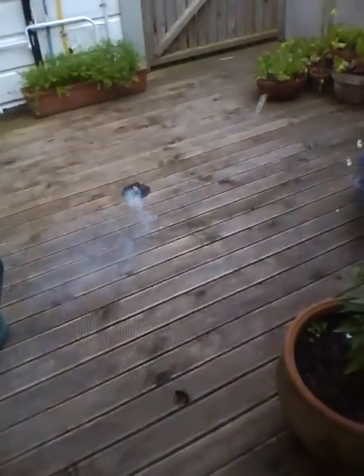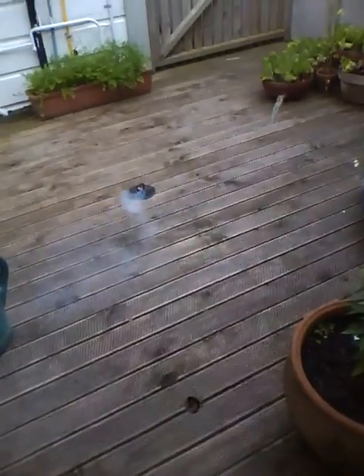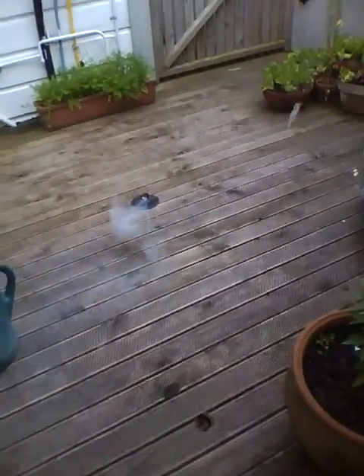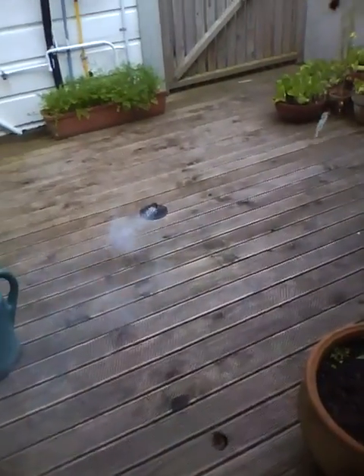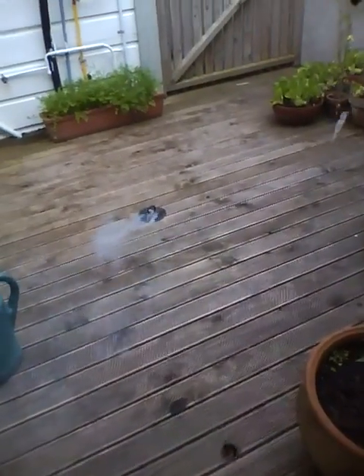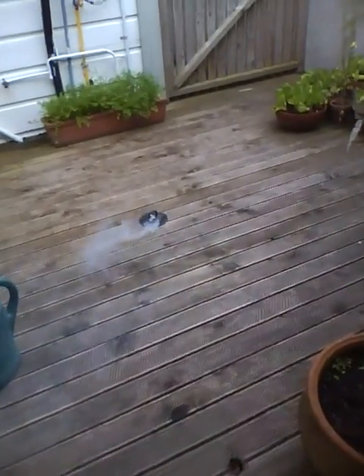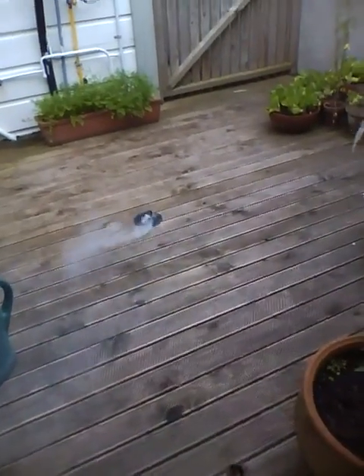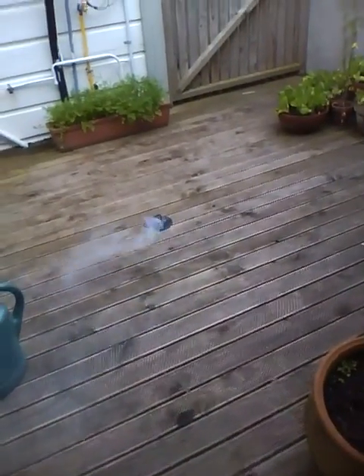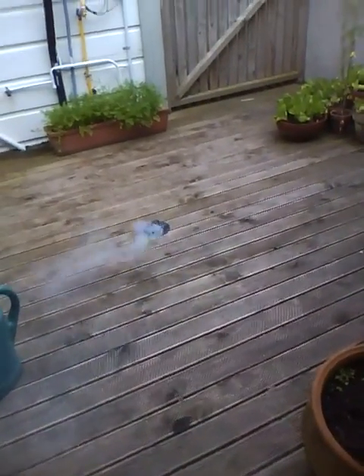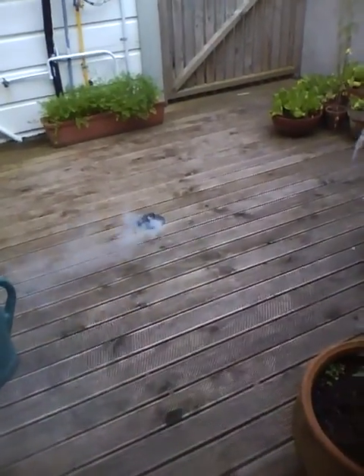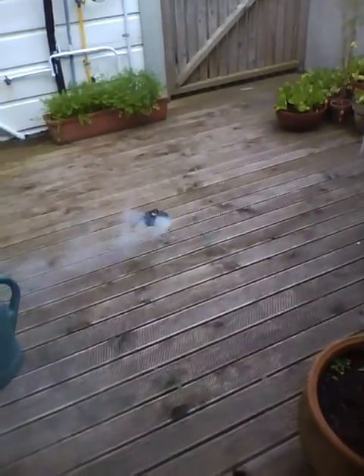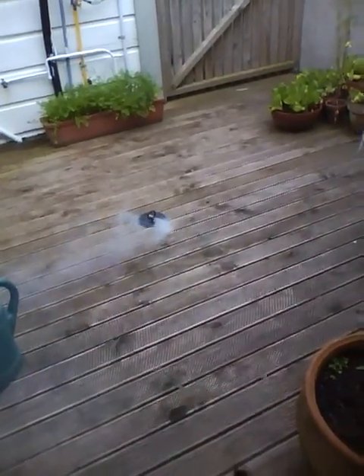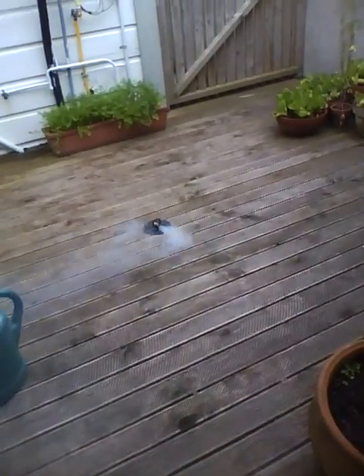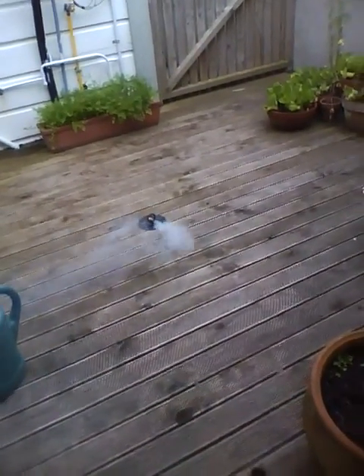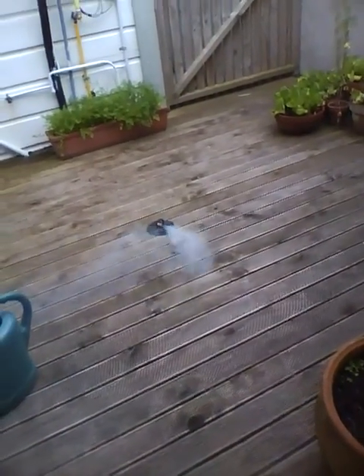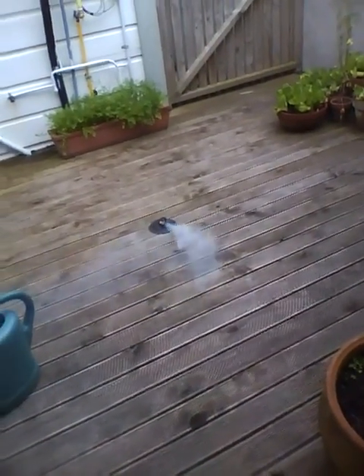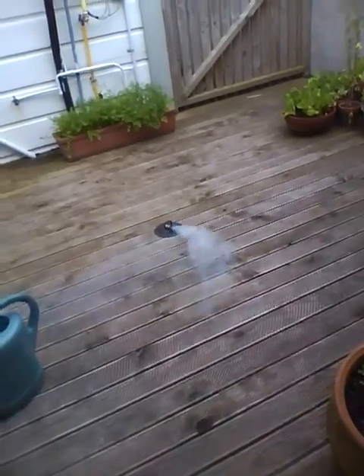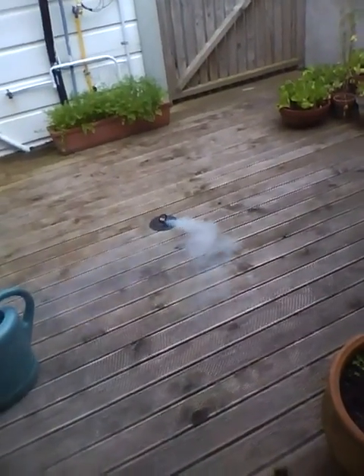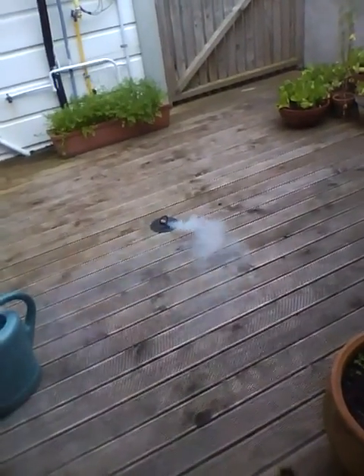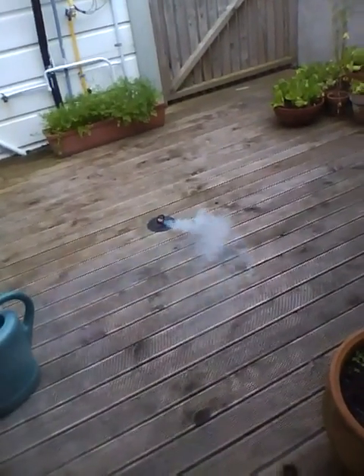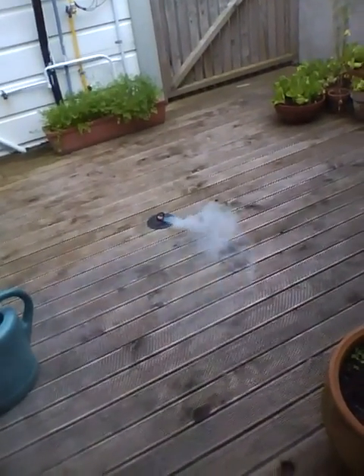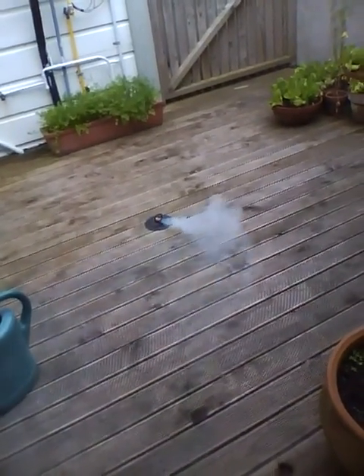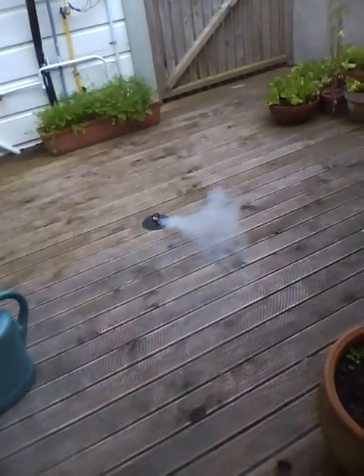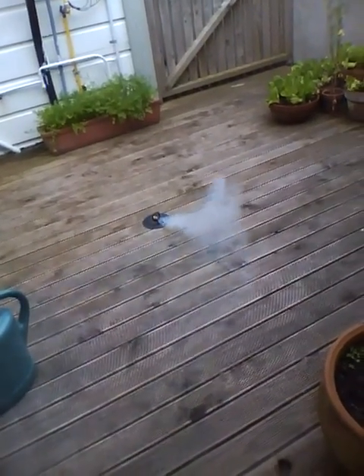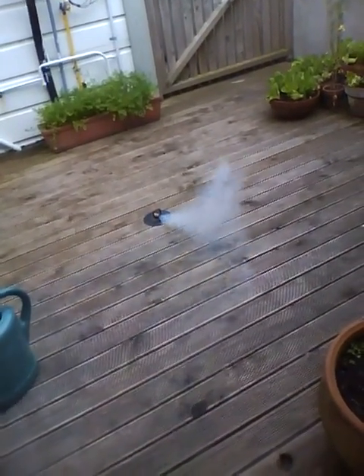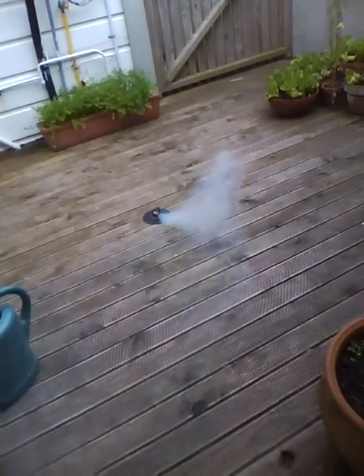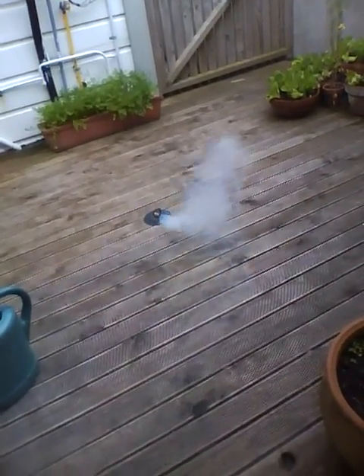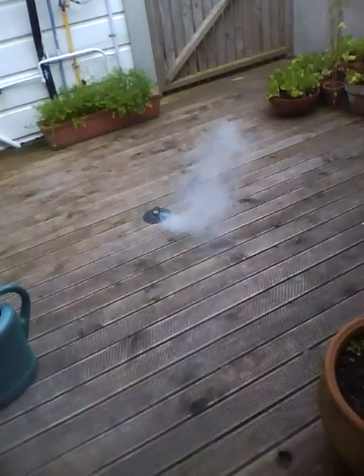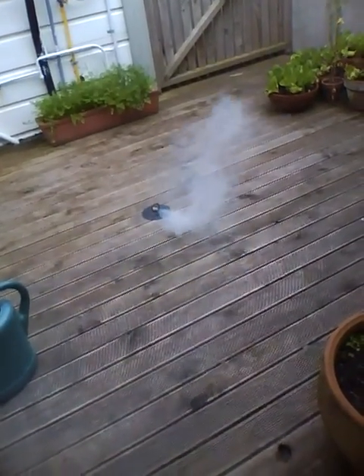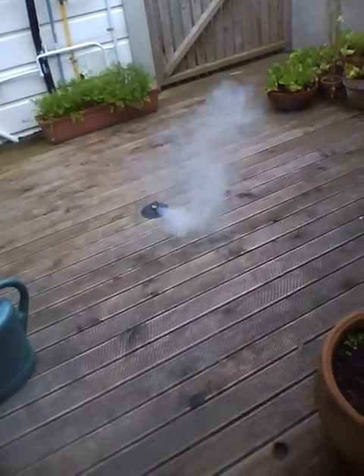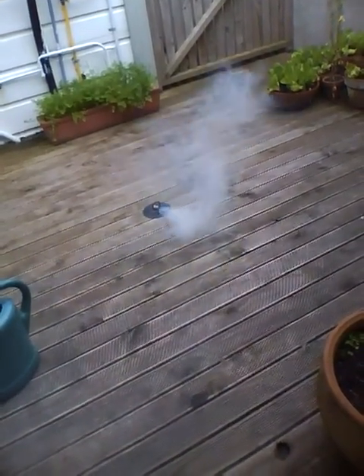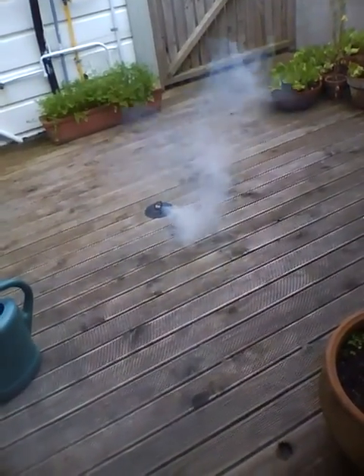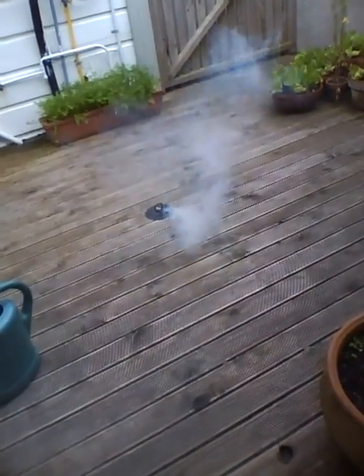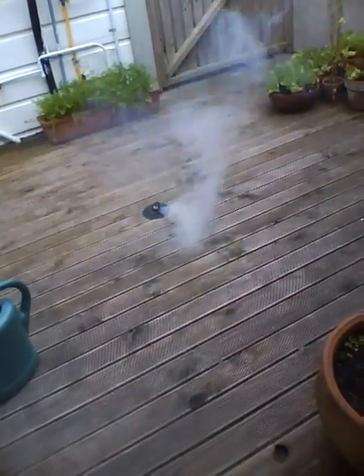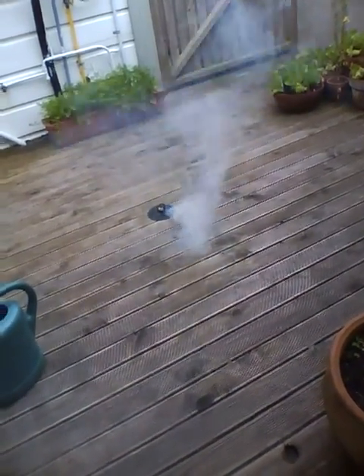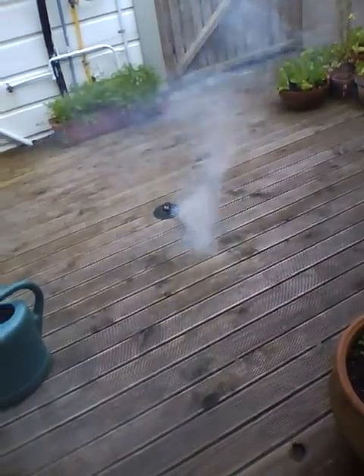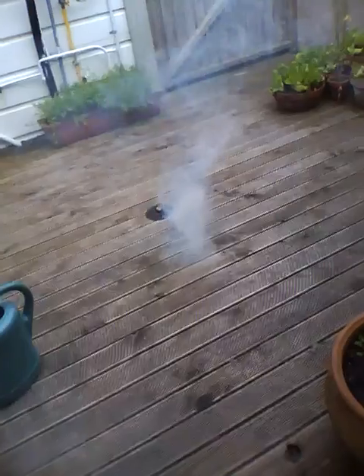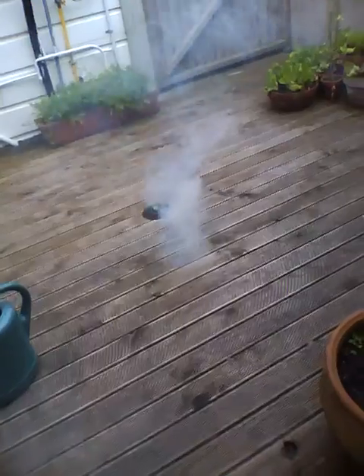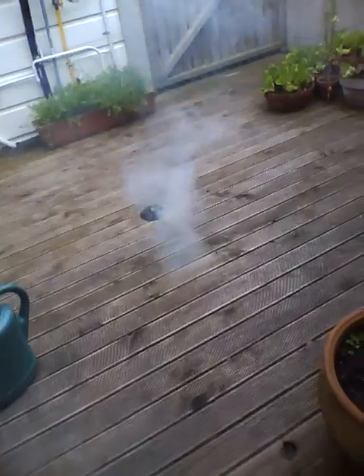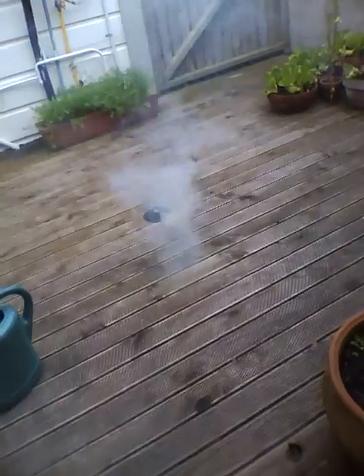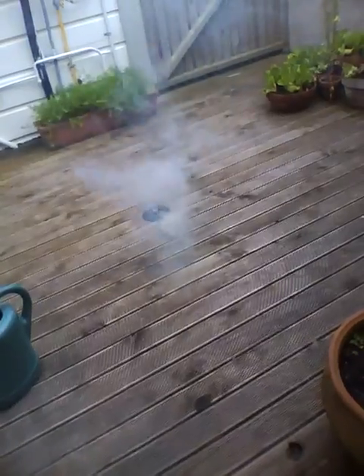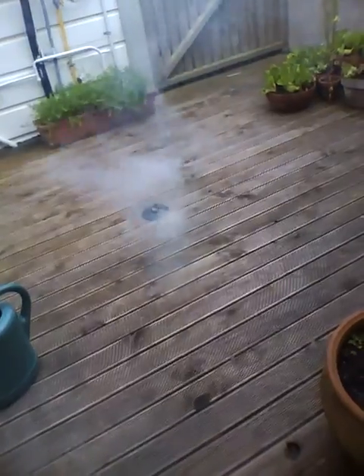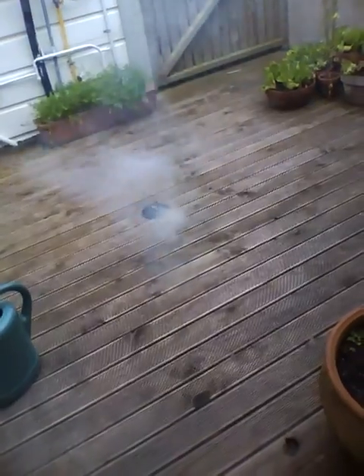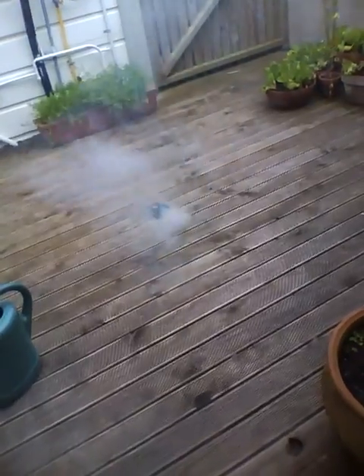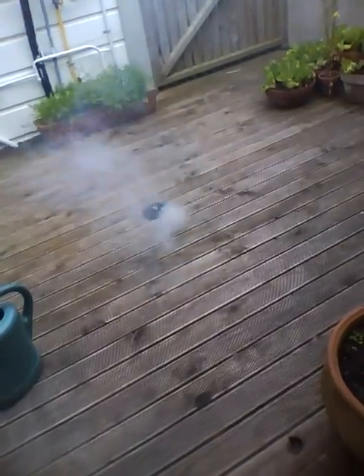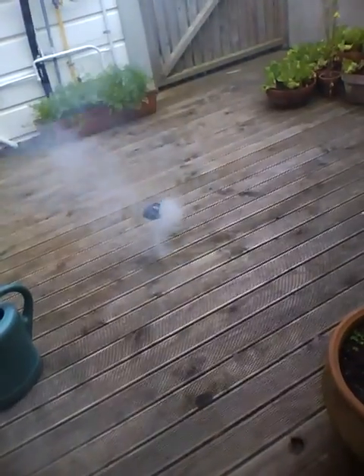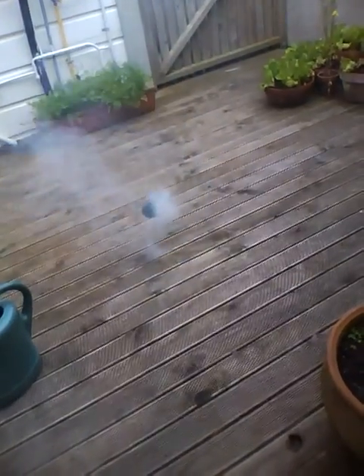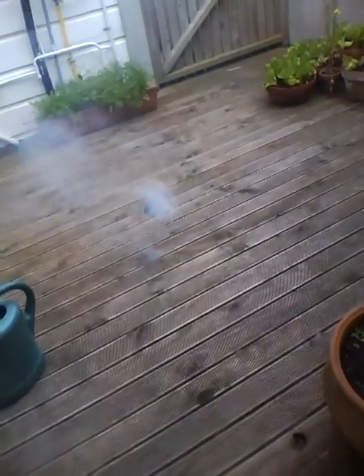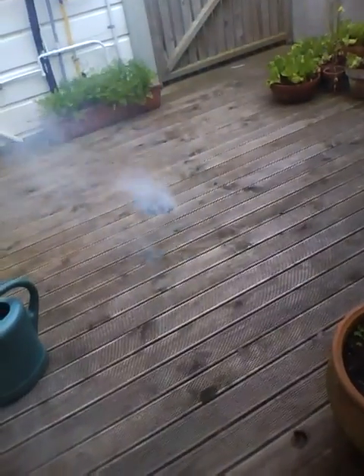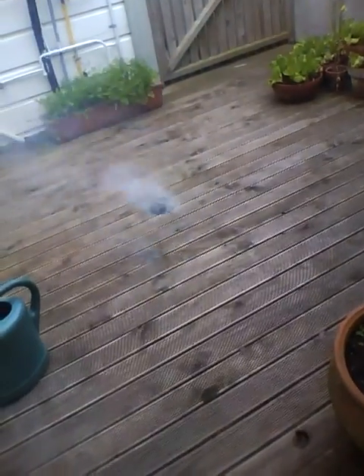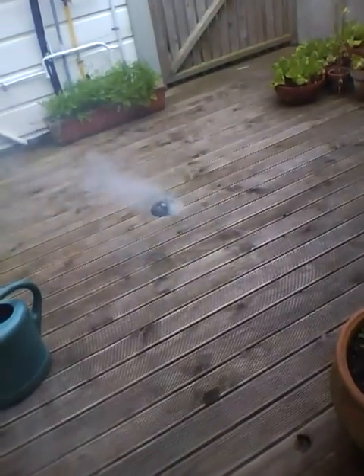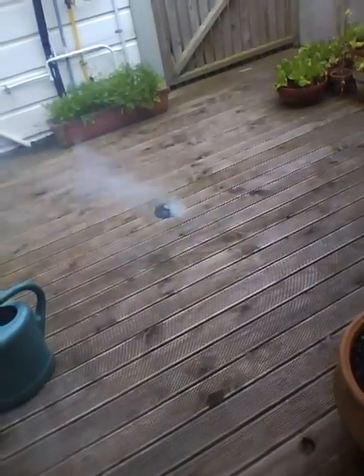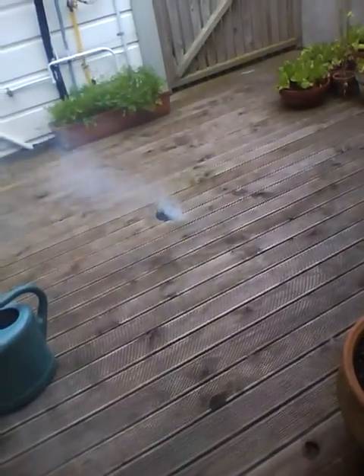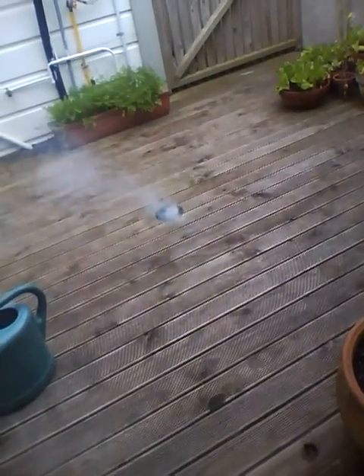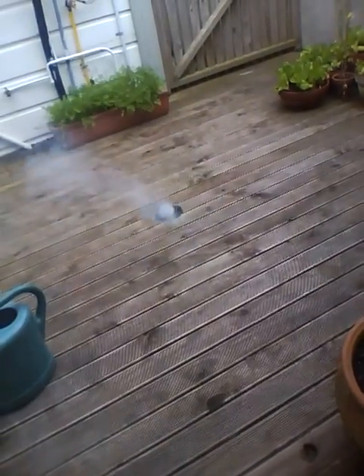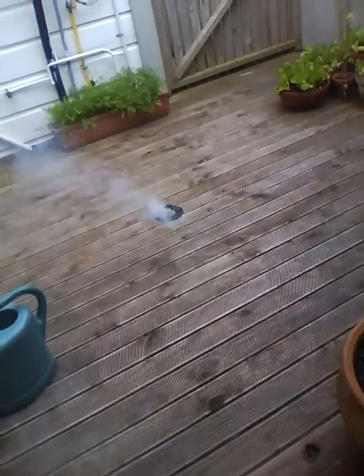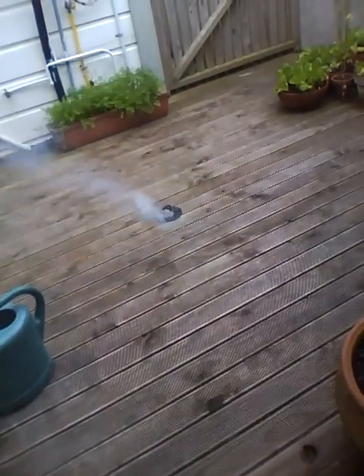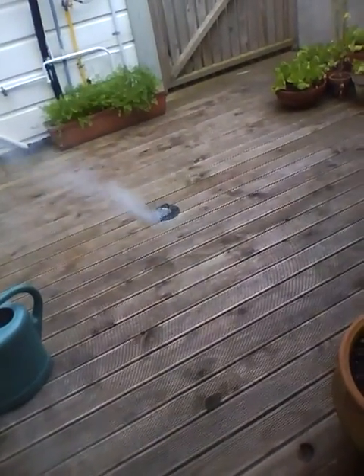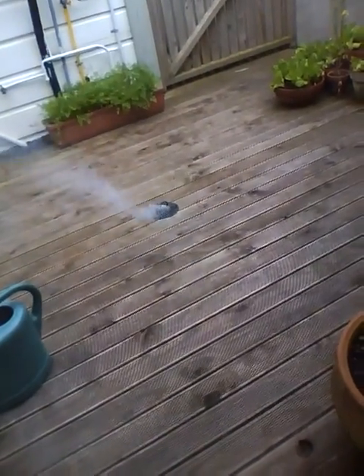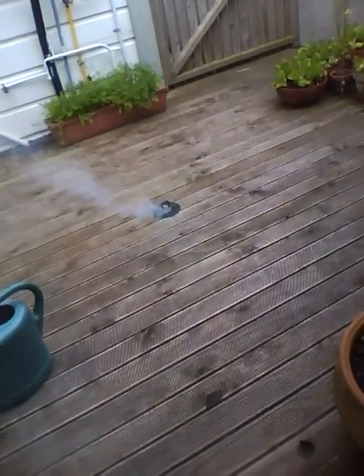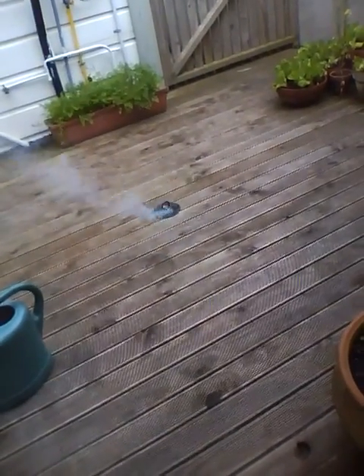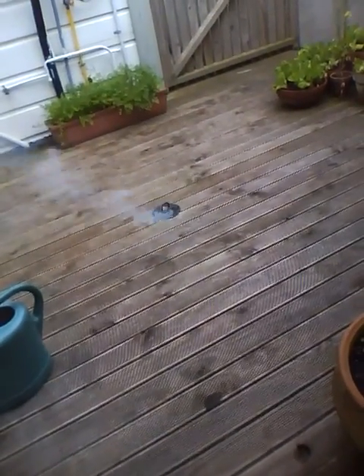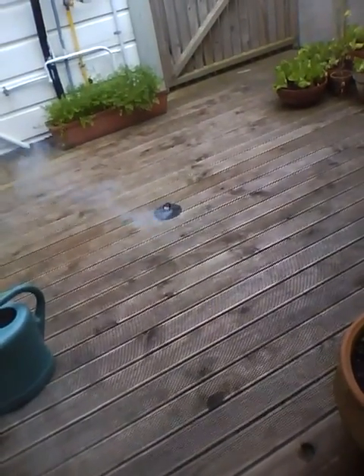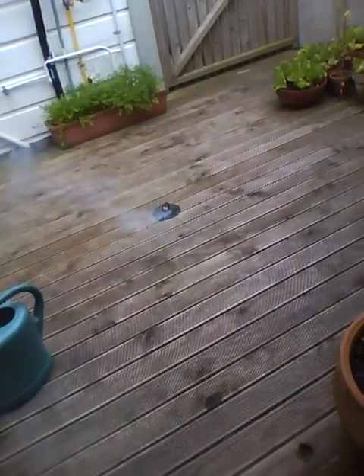Now it's starting. Wow, that's a lot of smoke for that little thing.